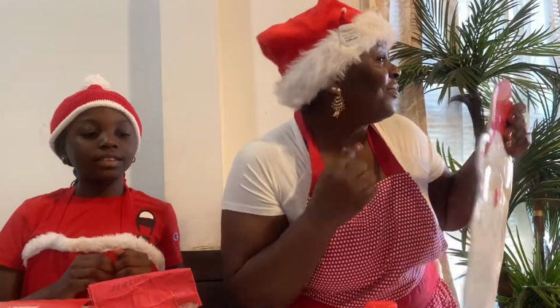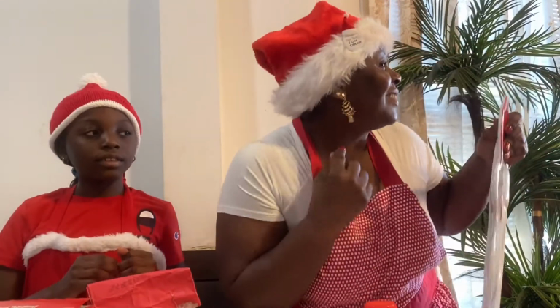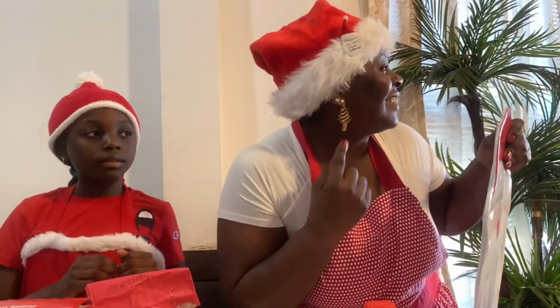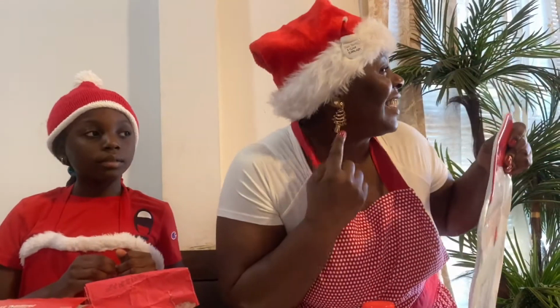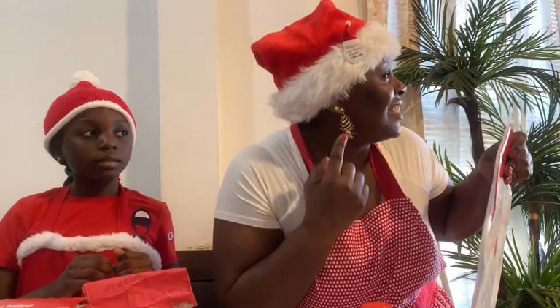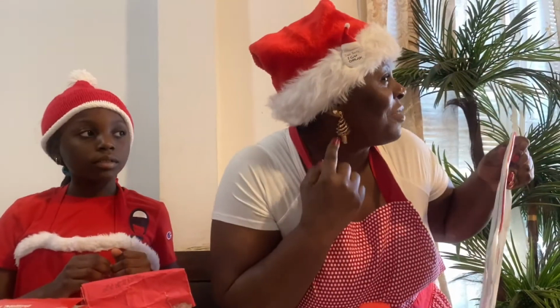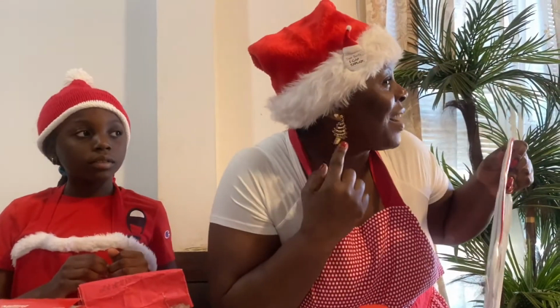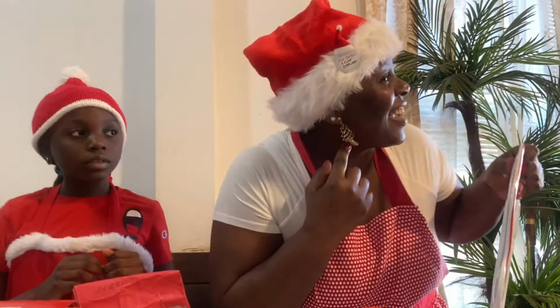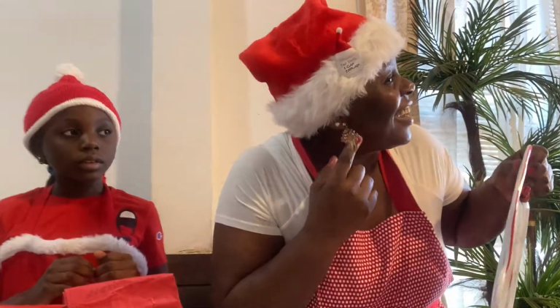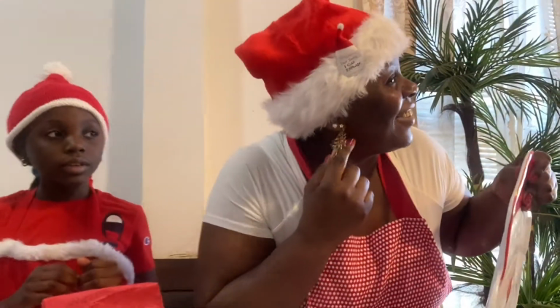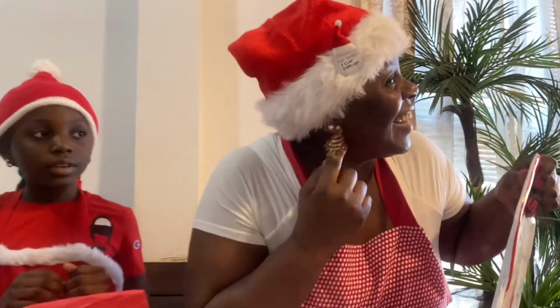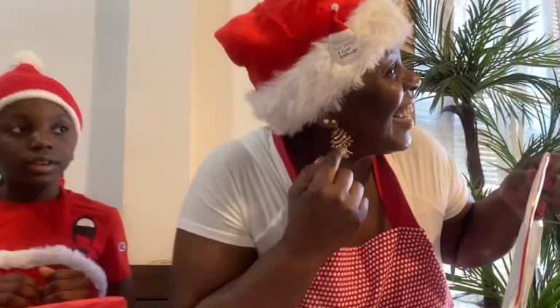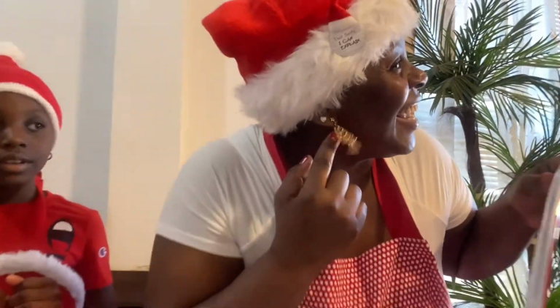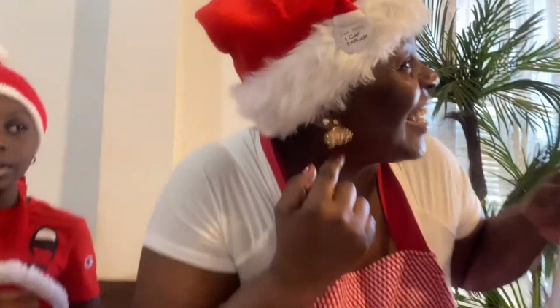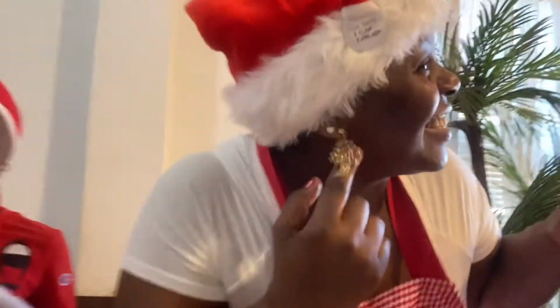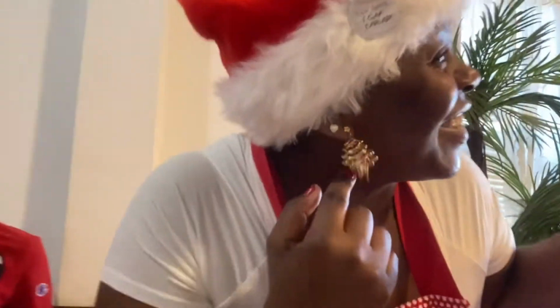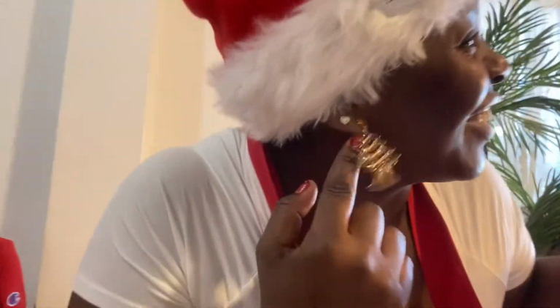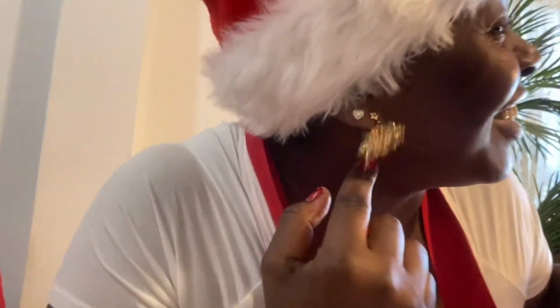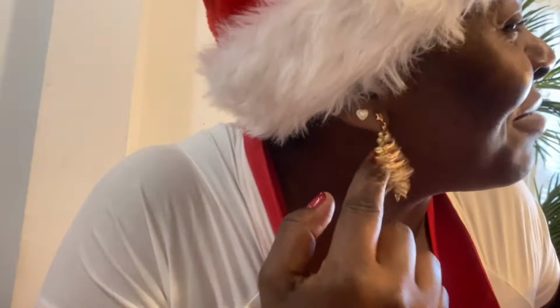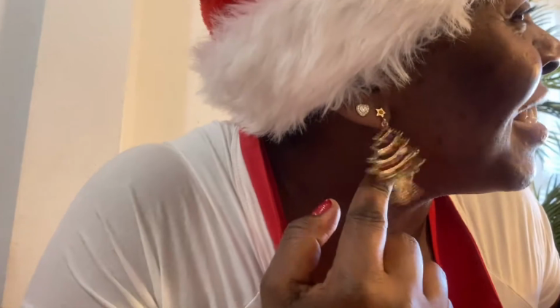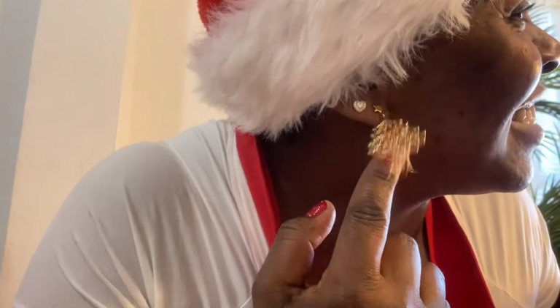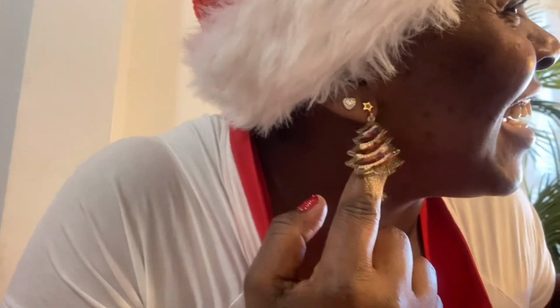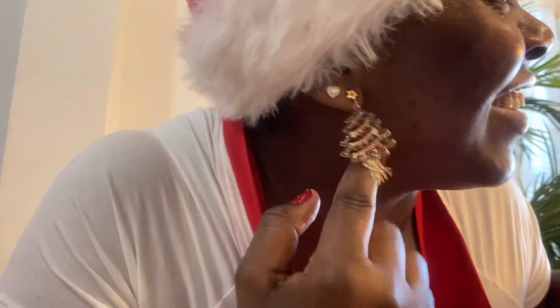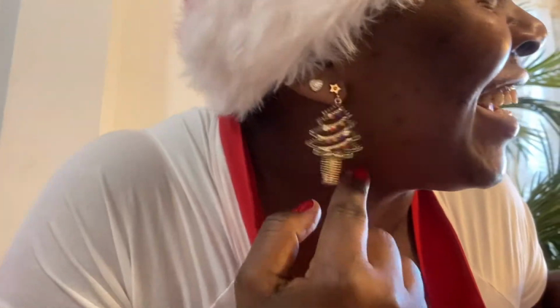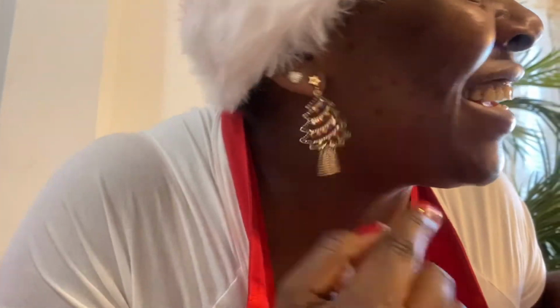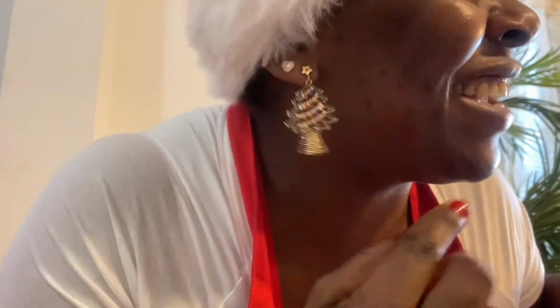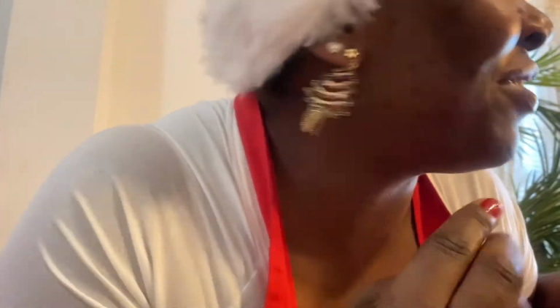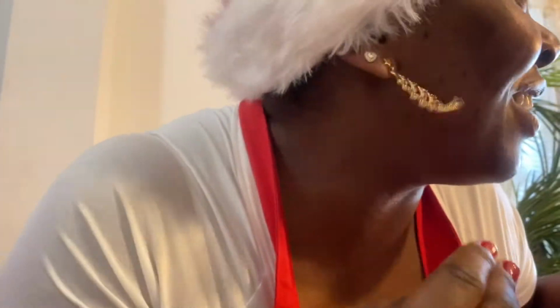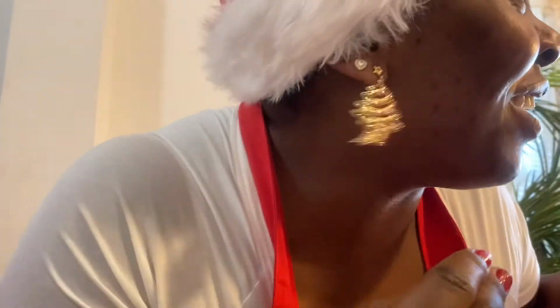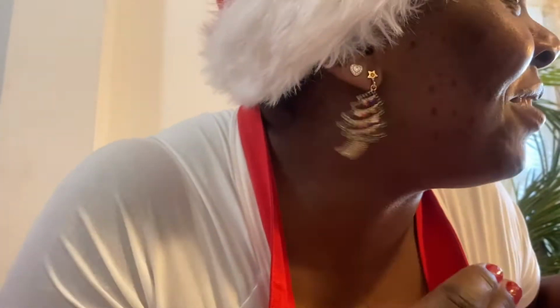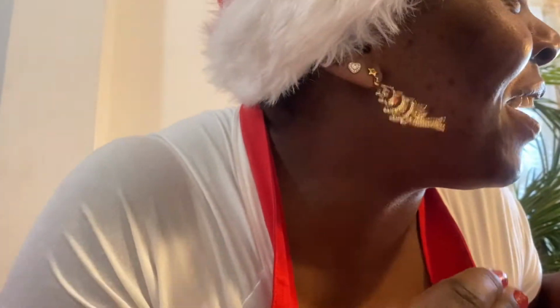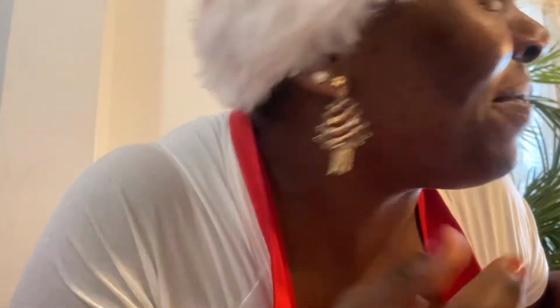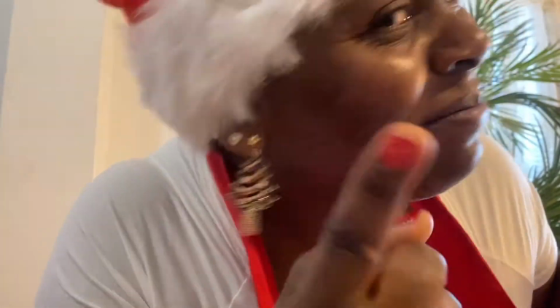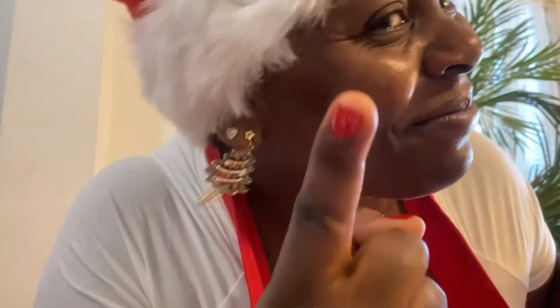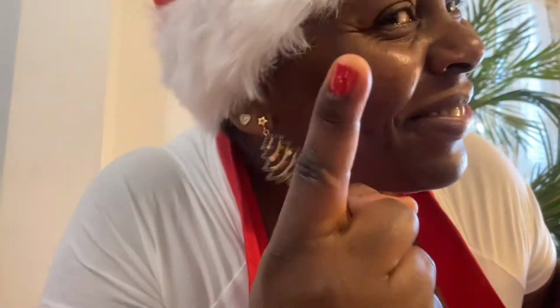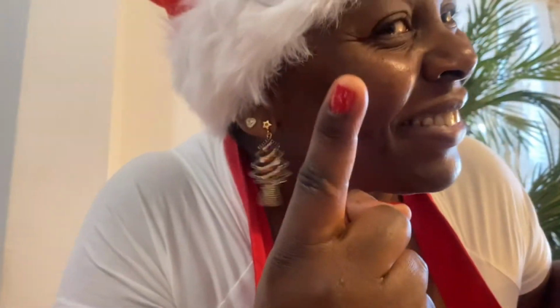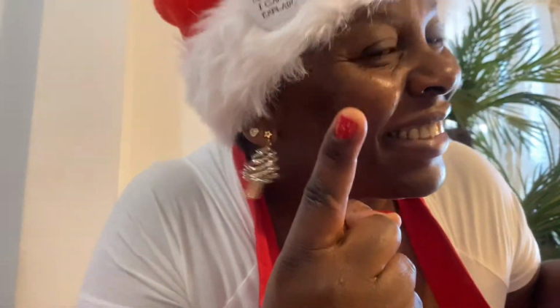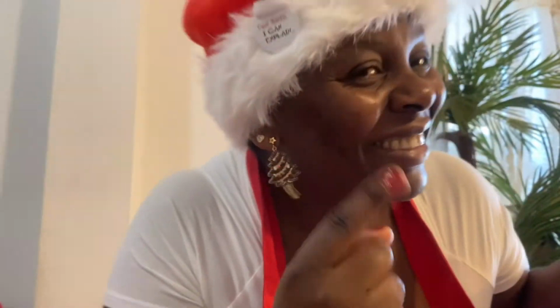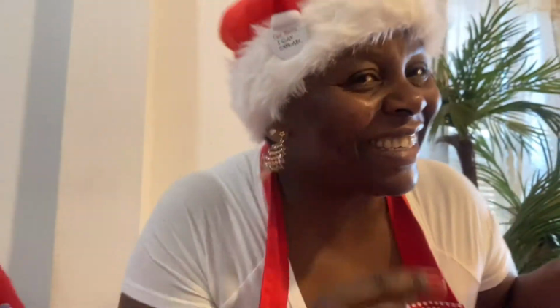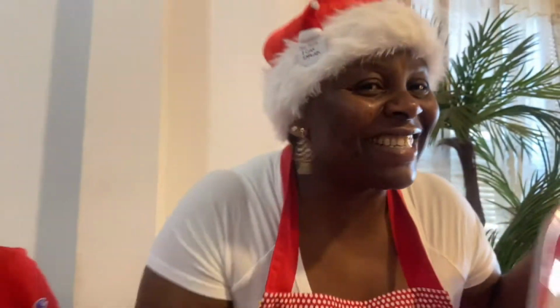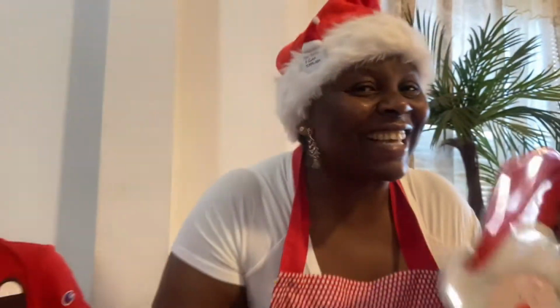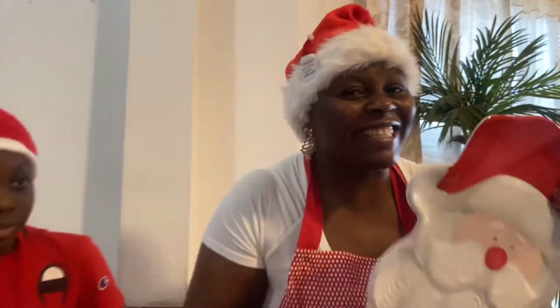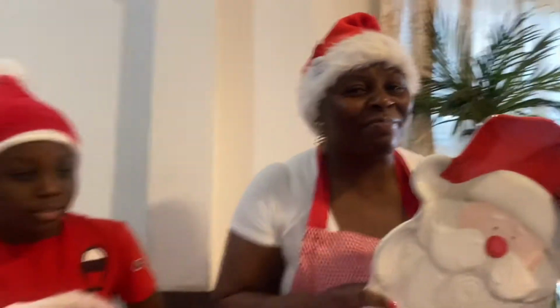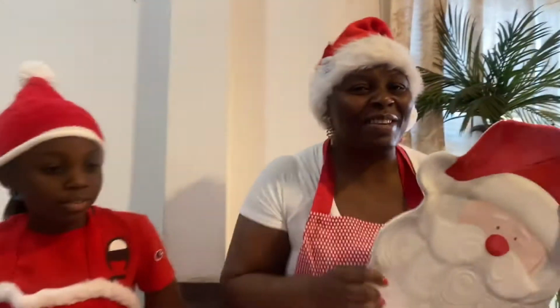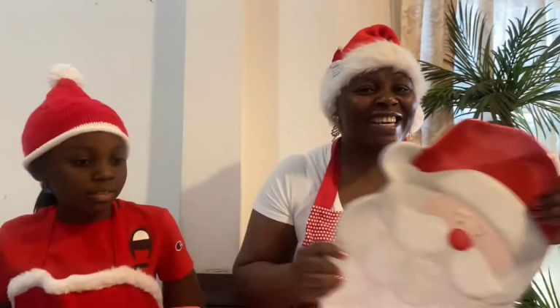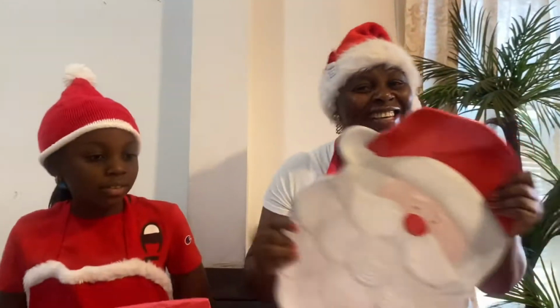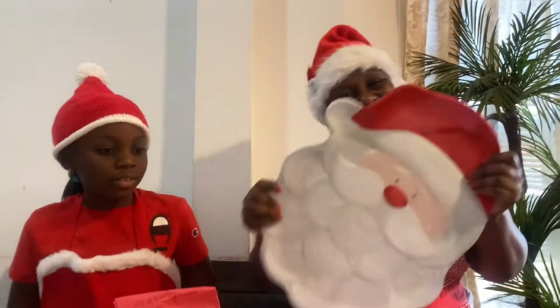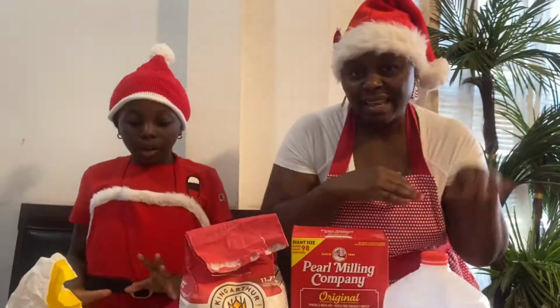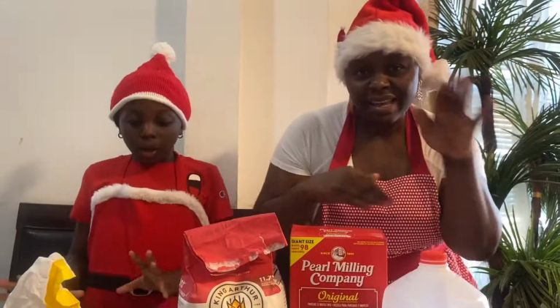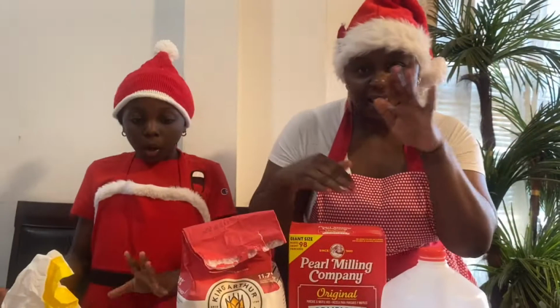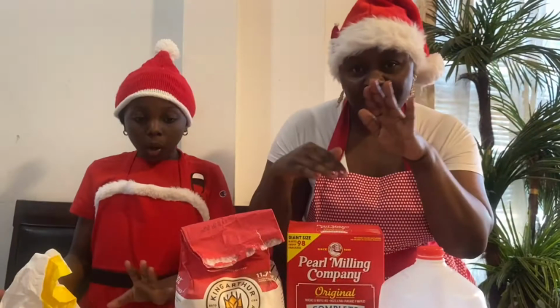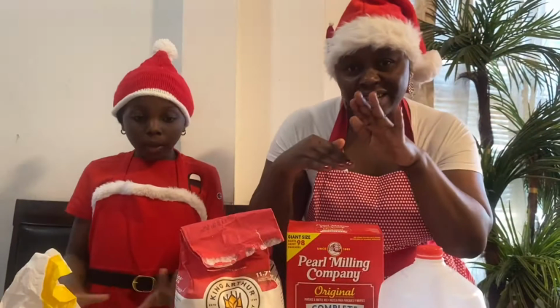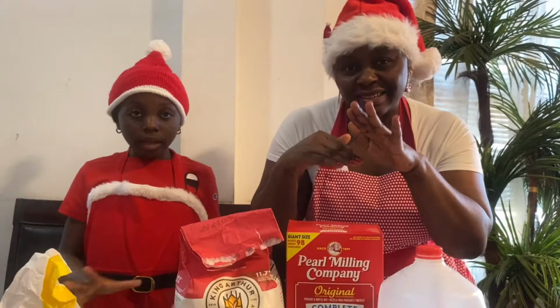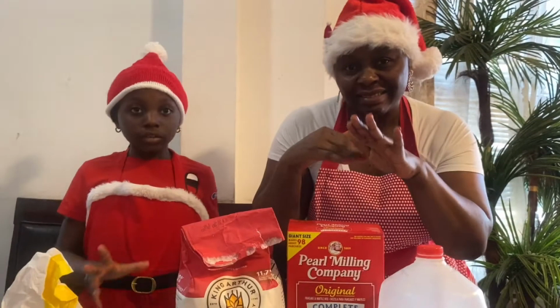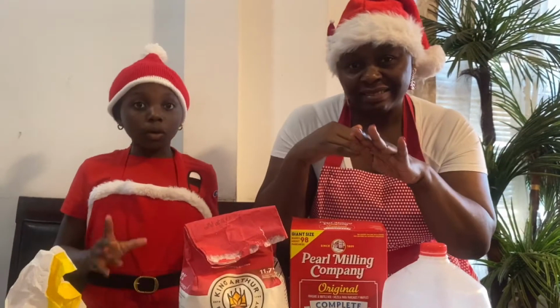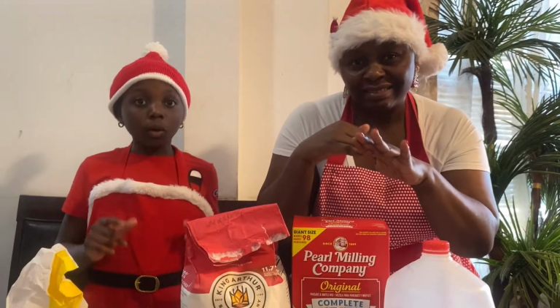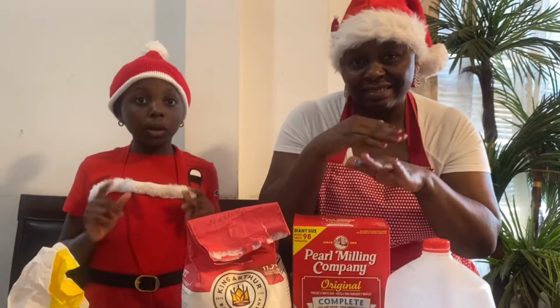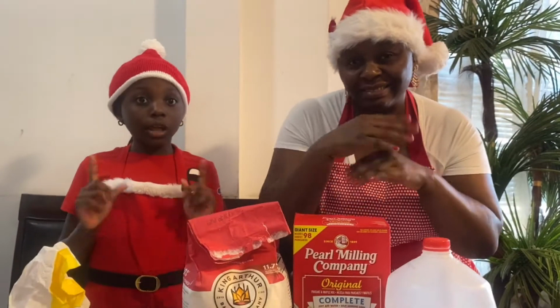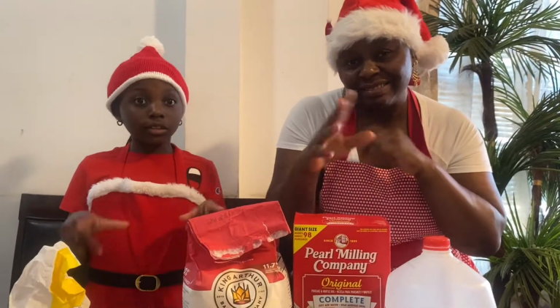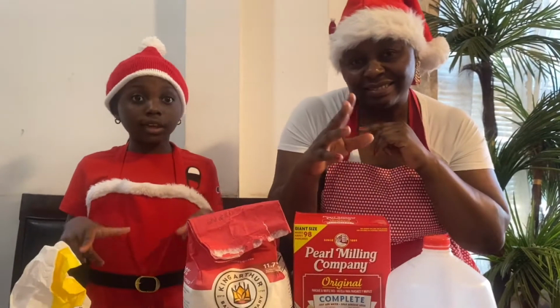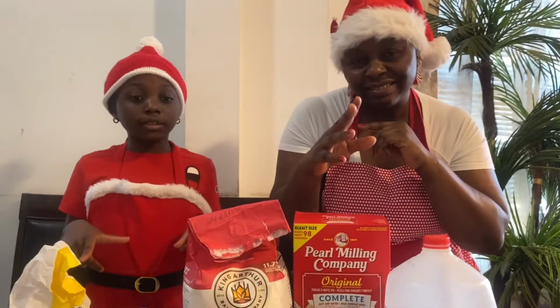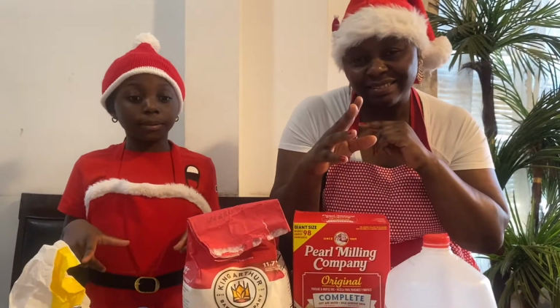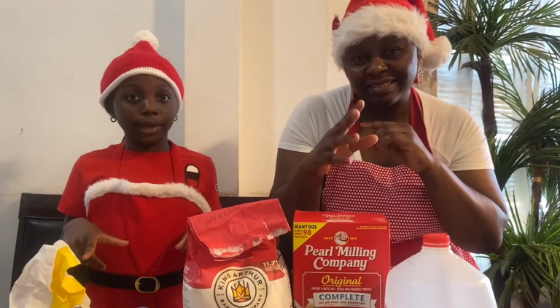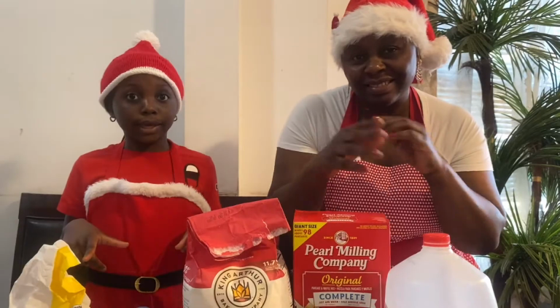You can see my Christmas earrings — if you love them, just text me. Okay, so let's get to baking.